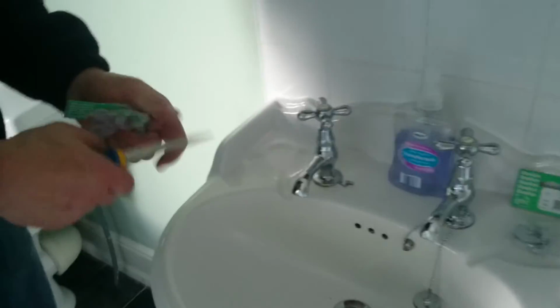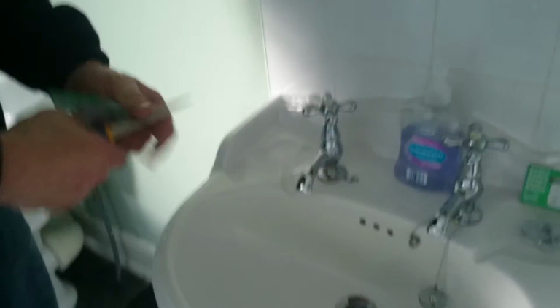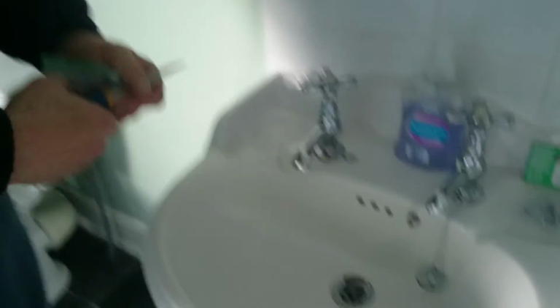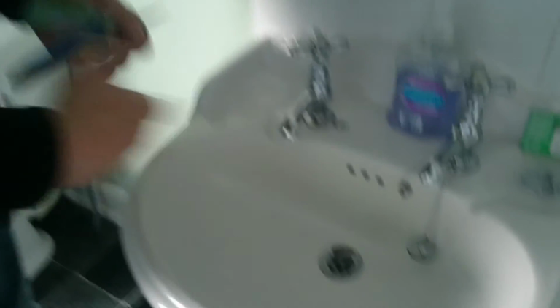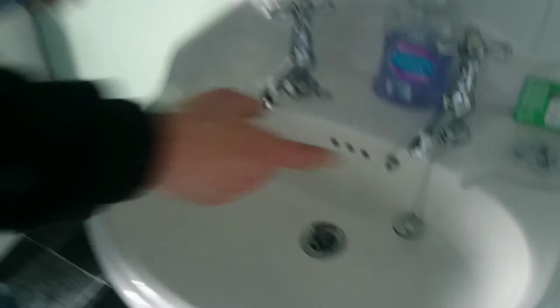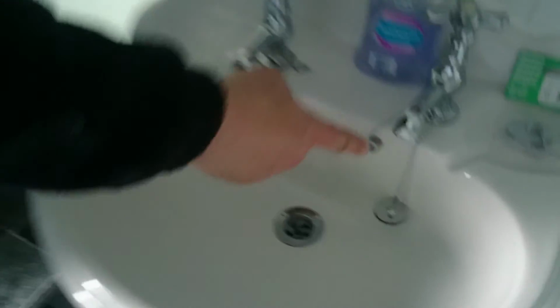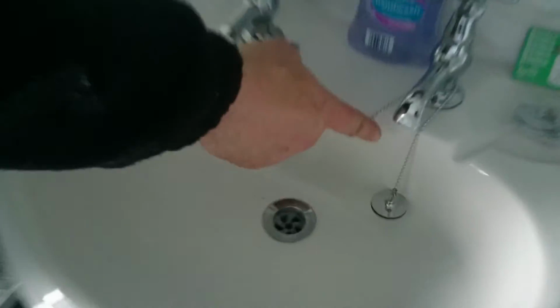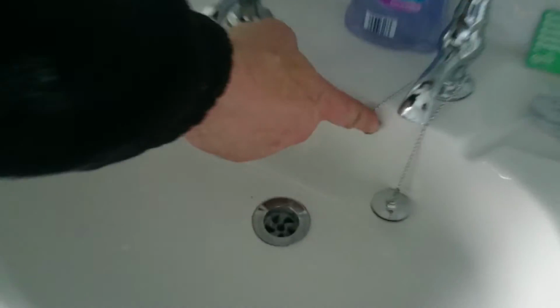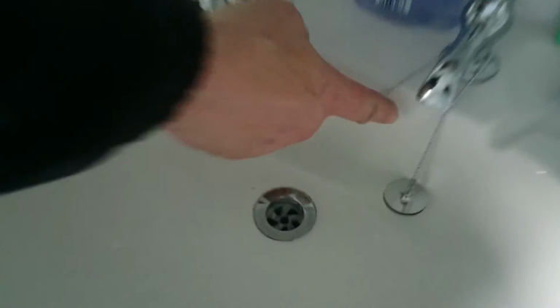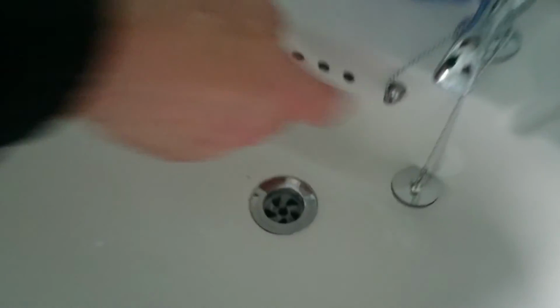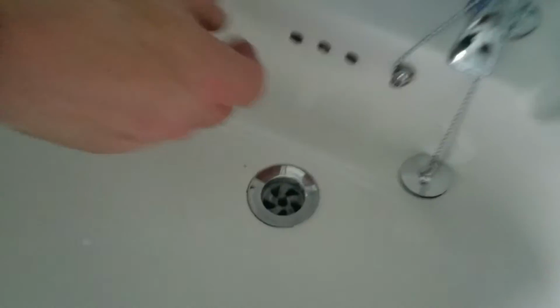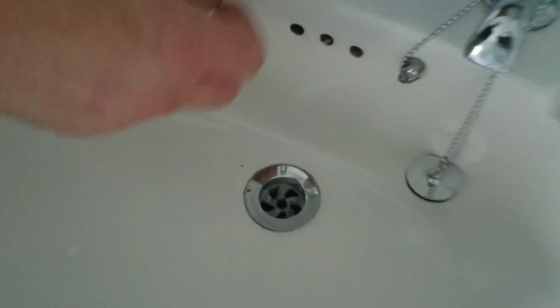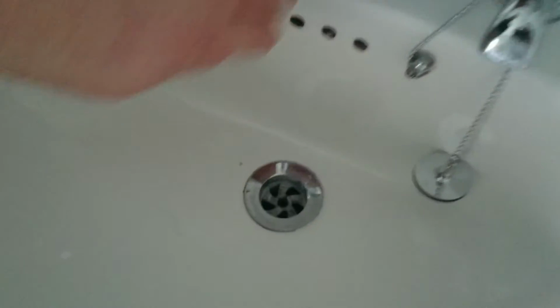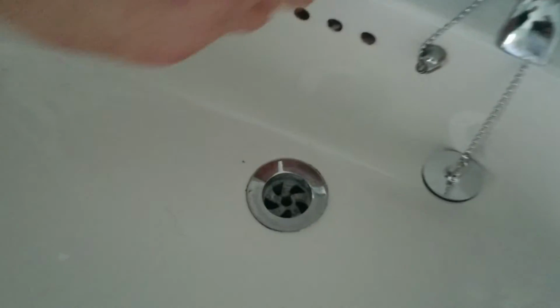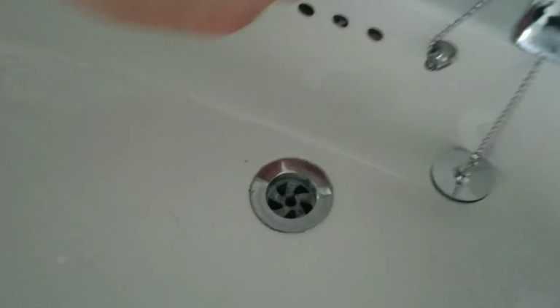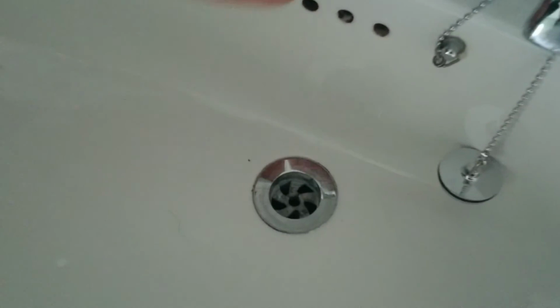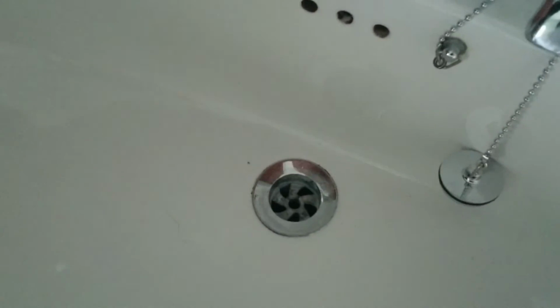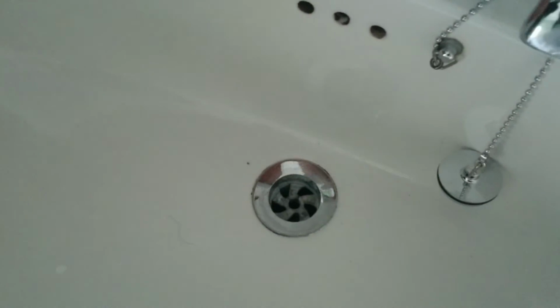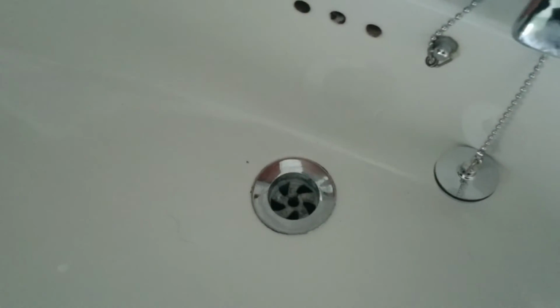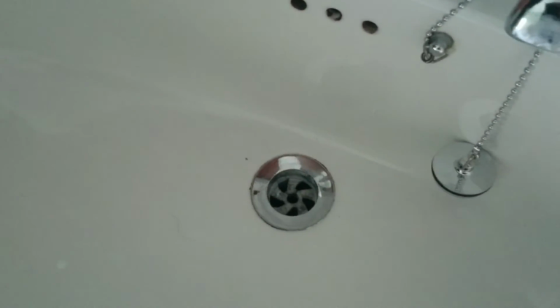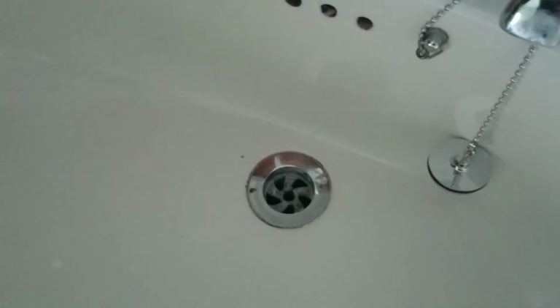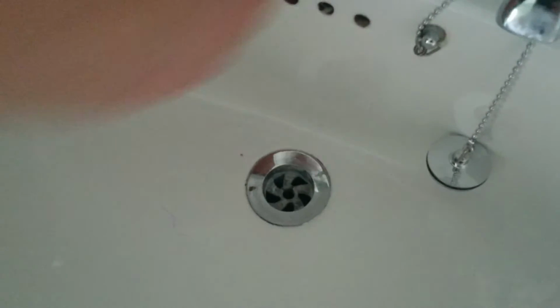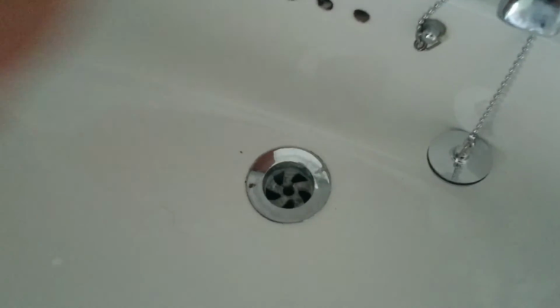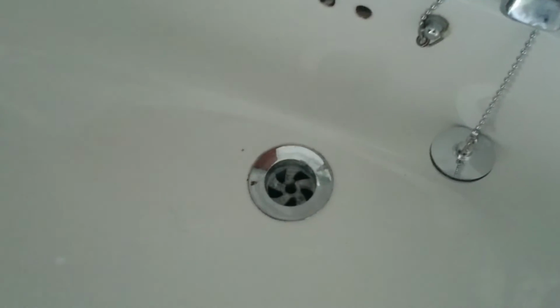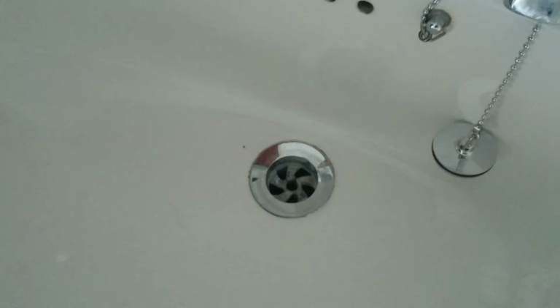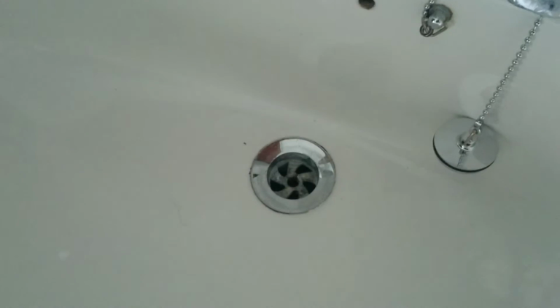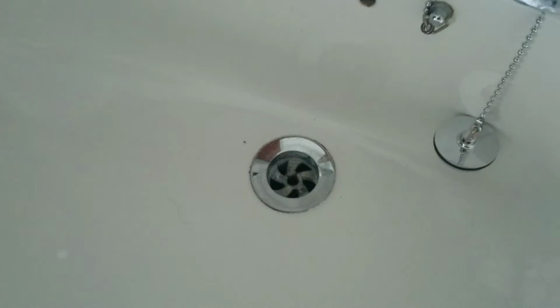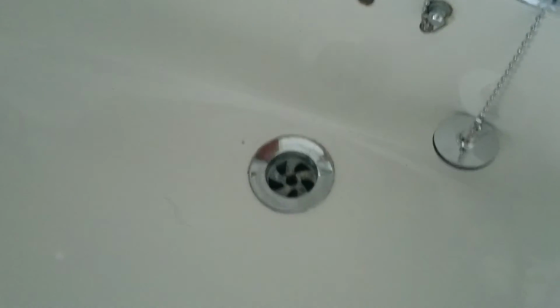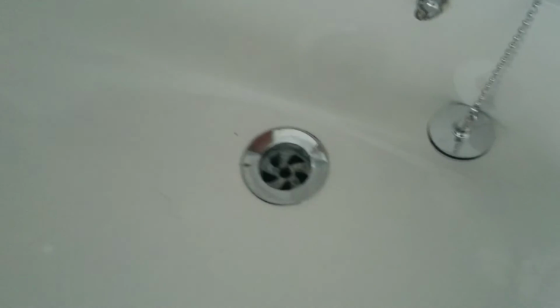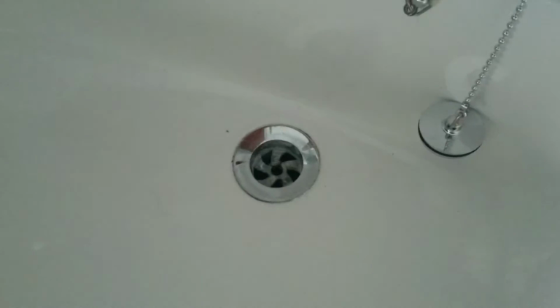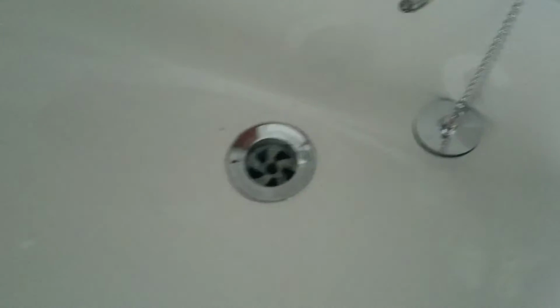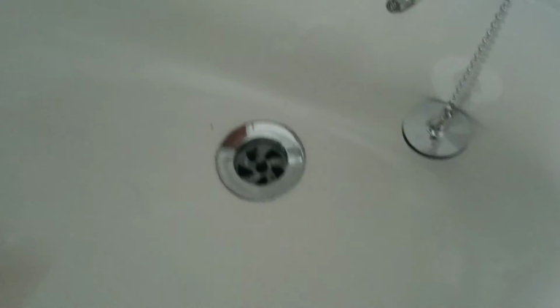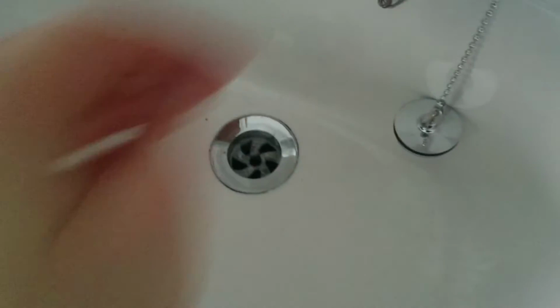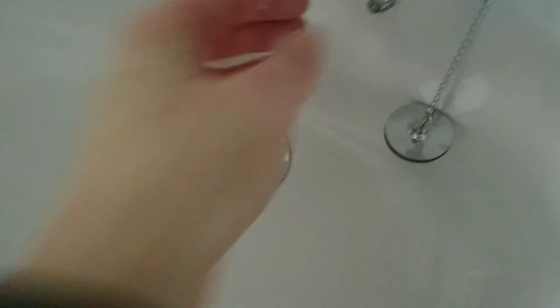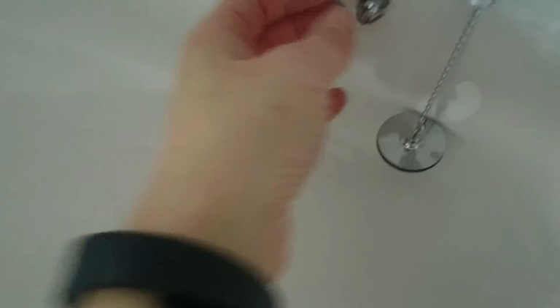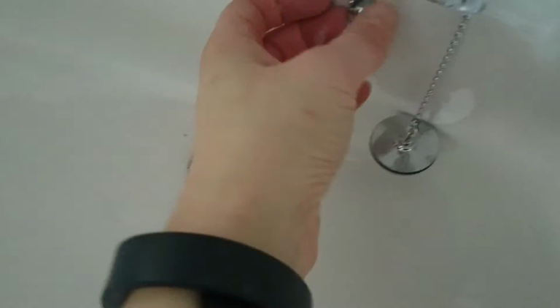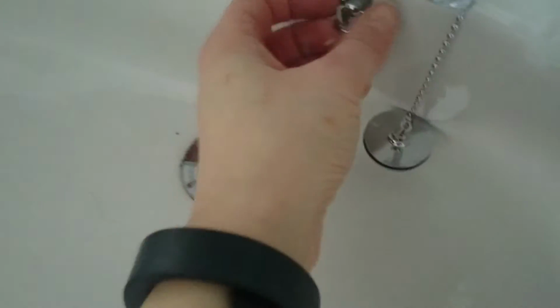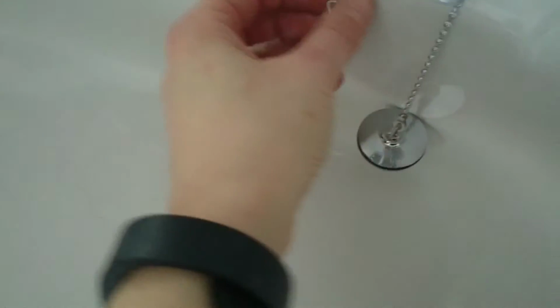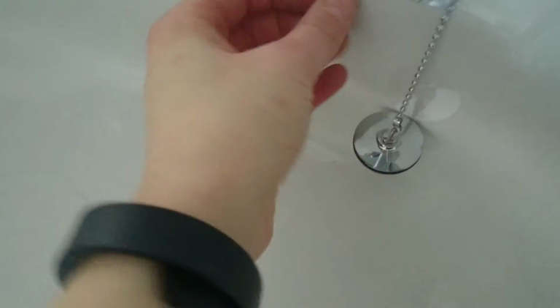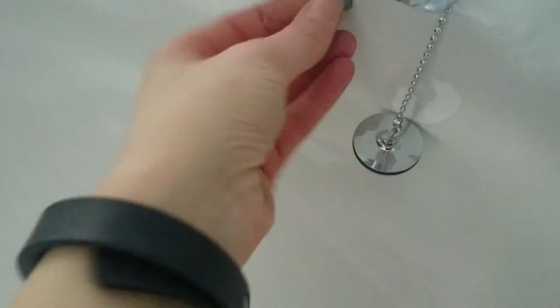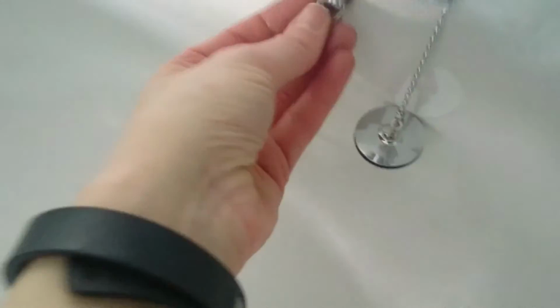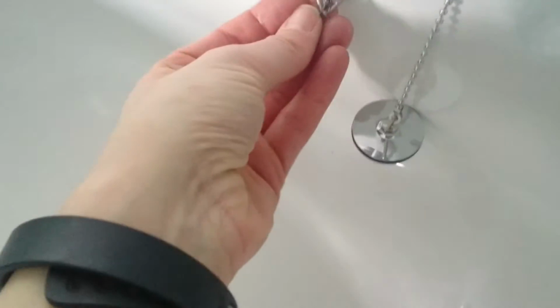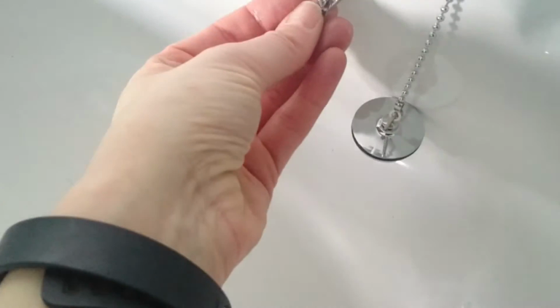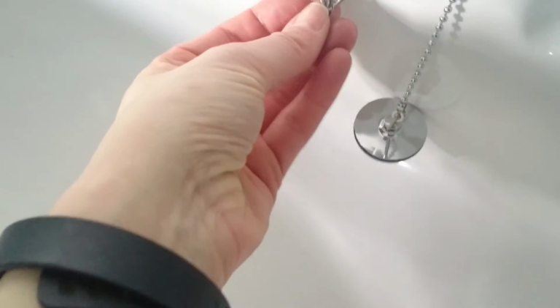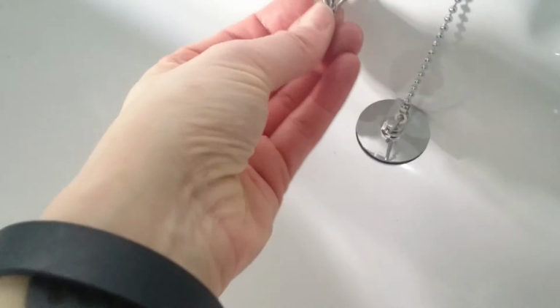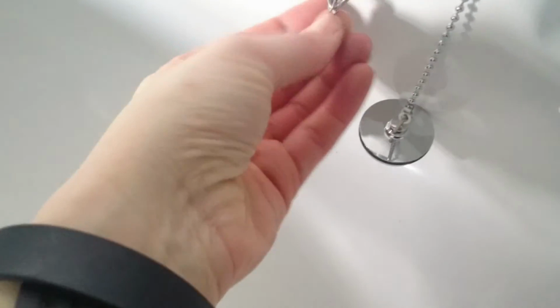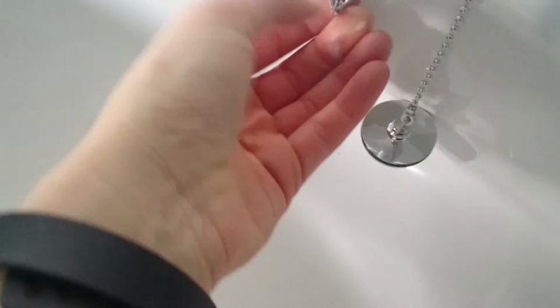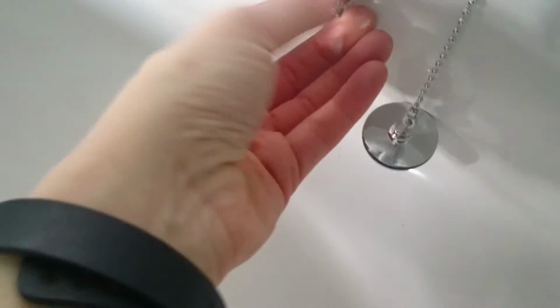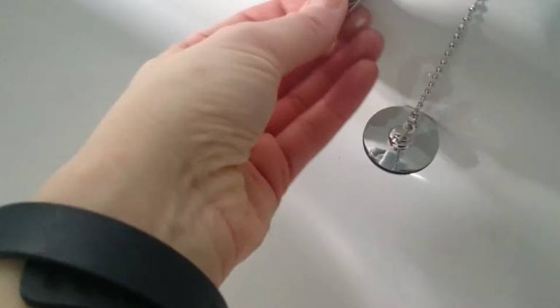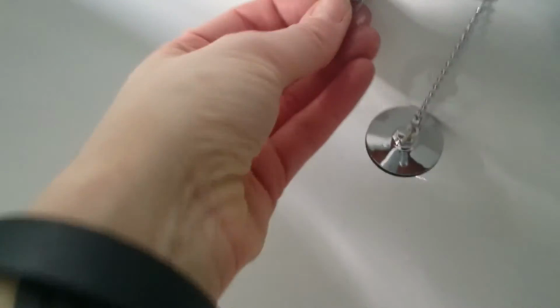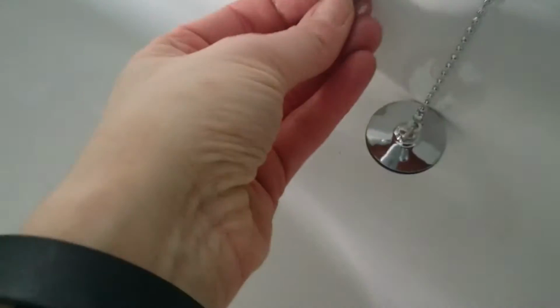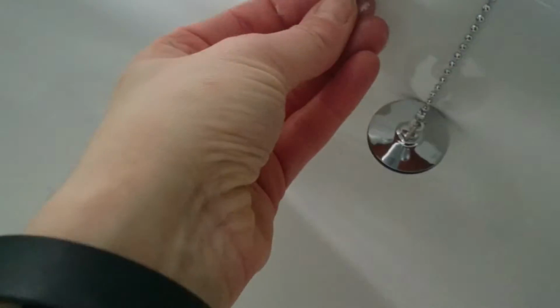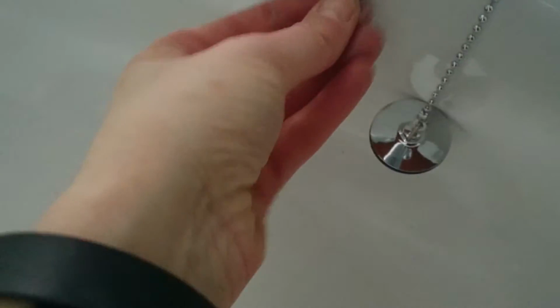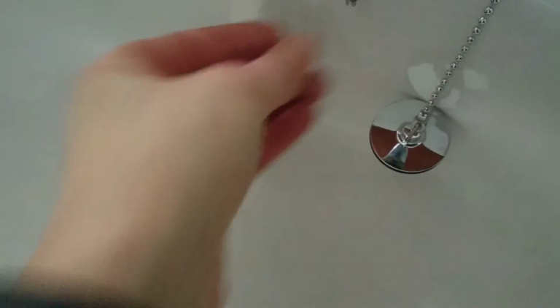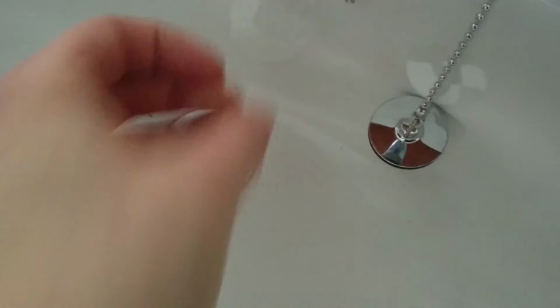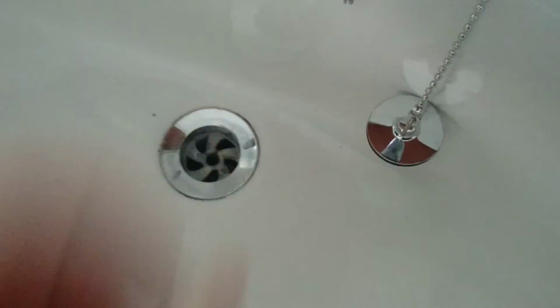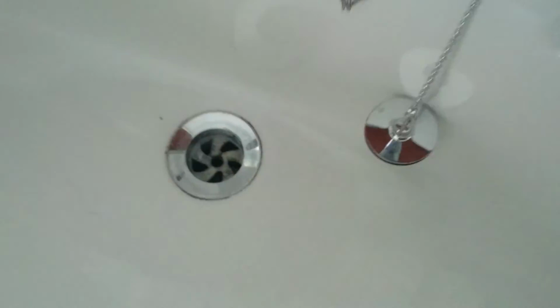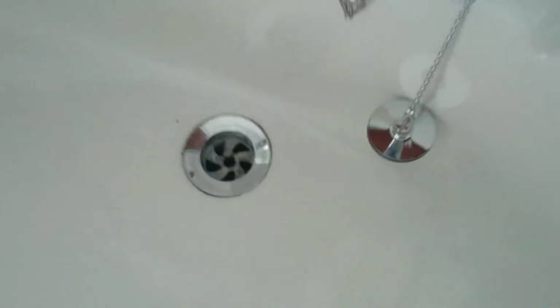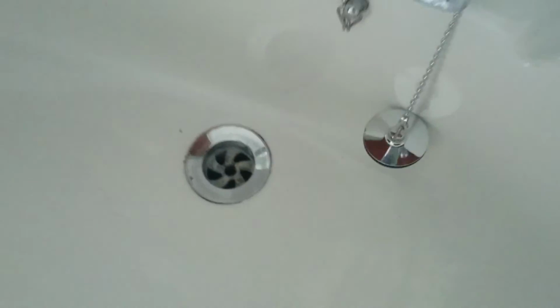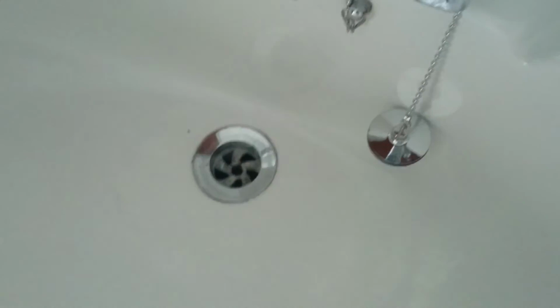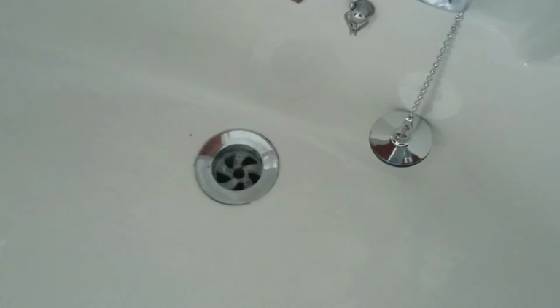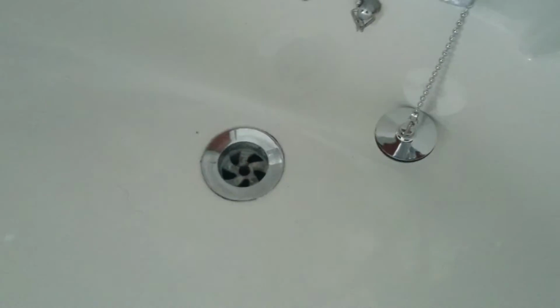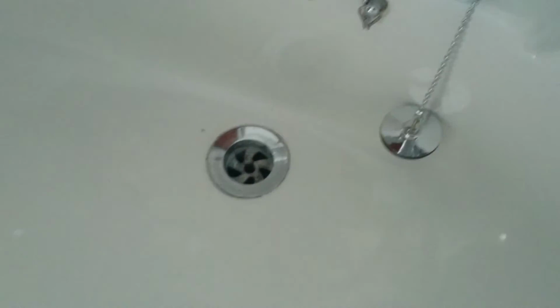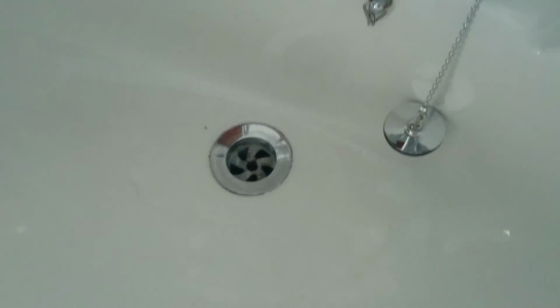There you go, that's that one fitted. Just locked in, done. Nice and tight, simple as that.